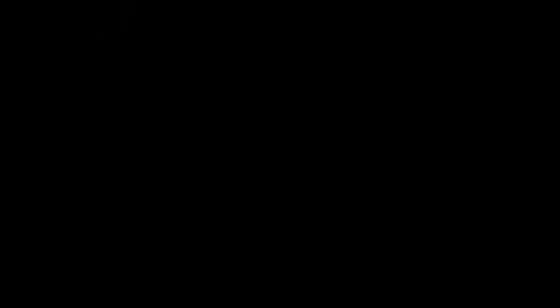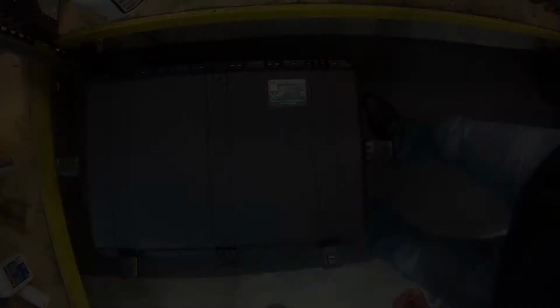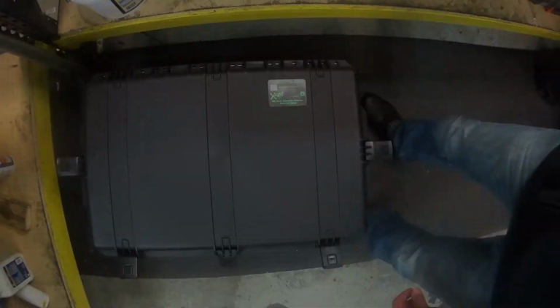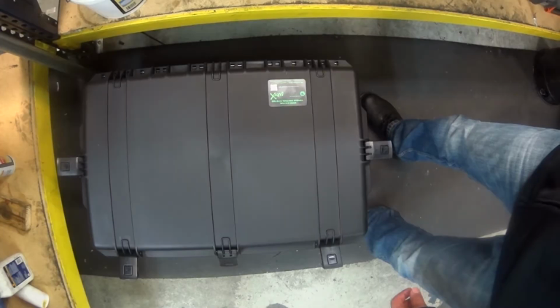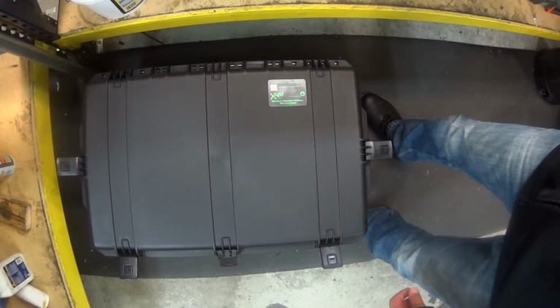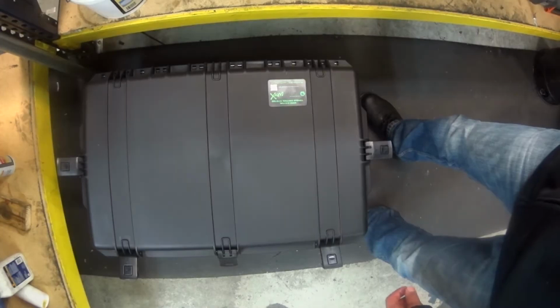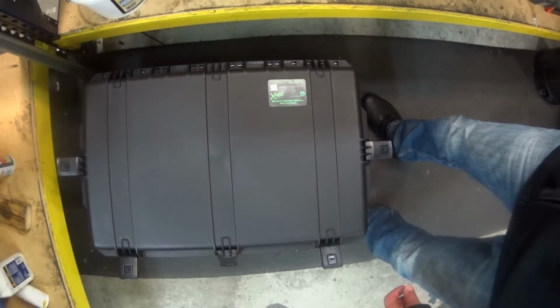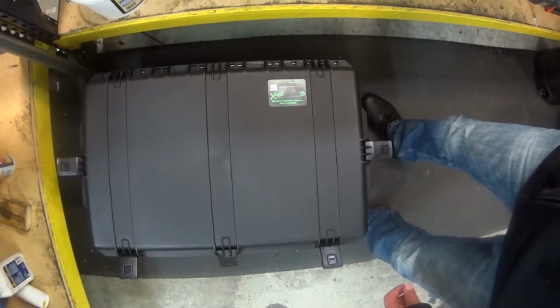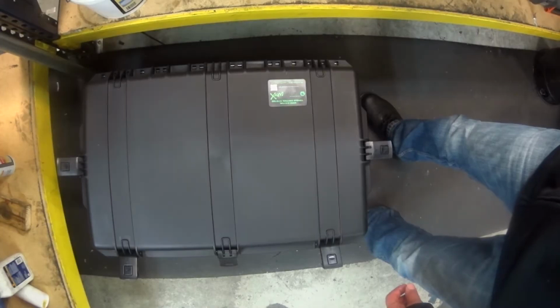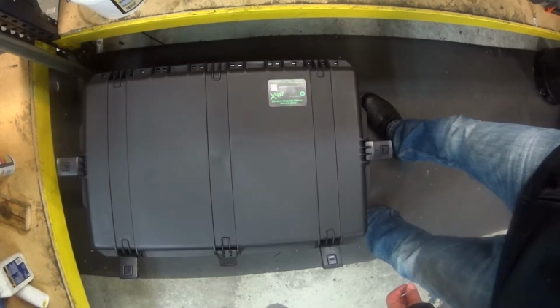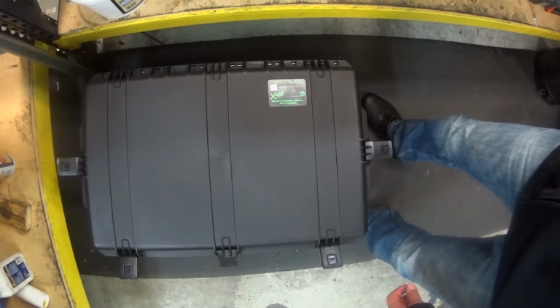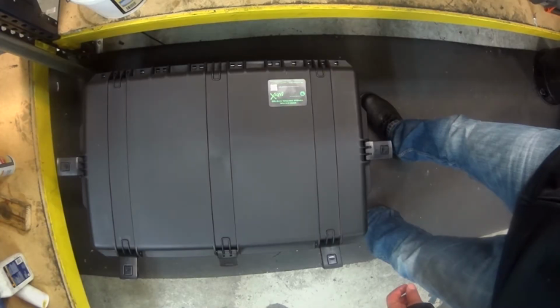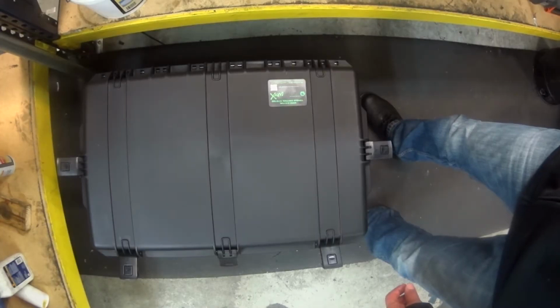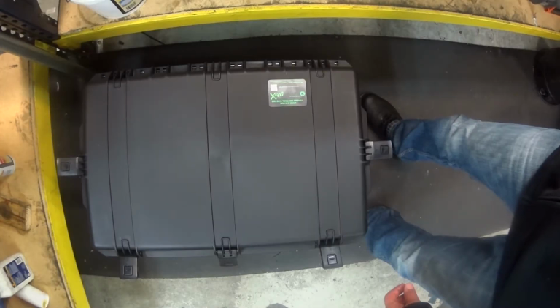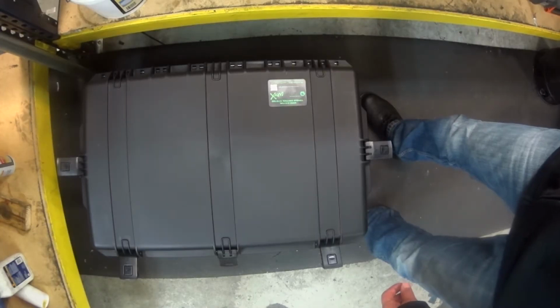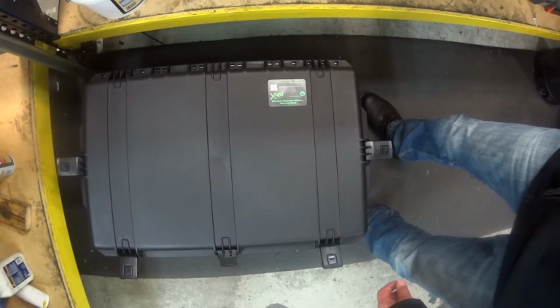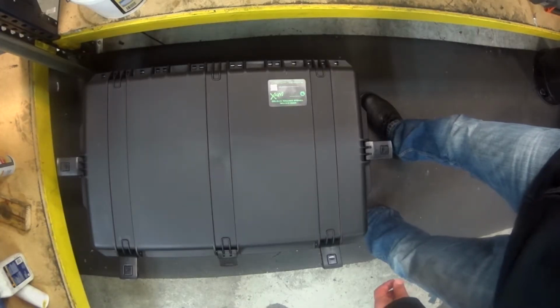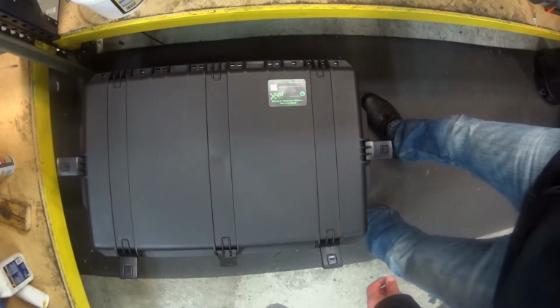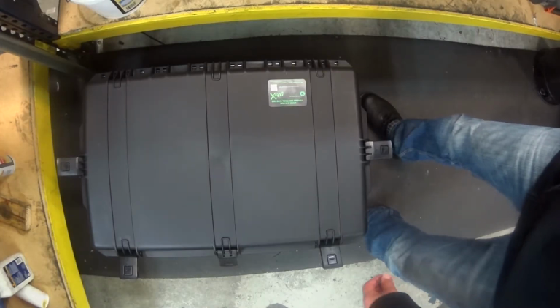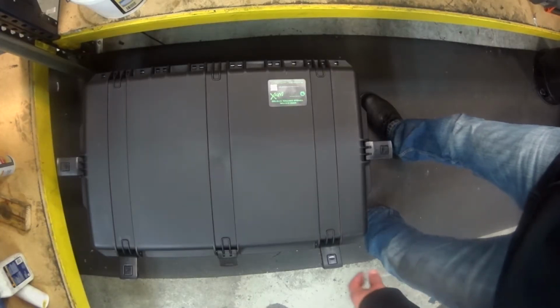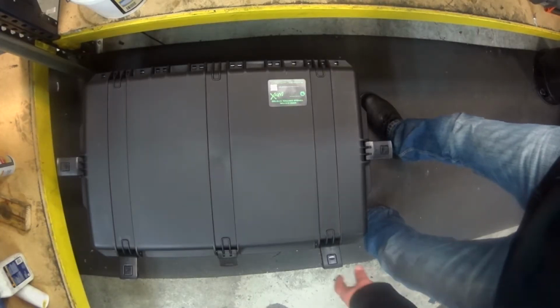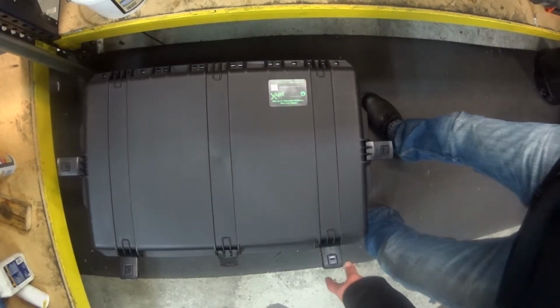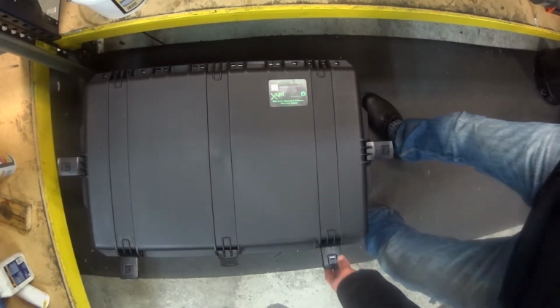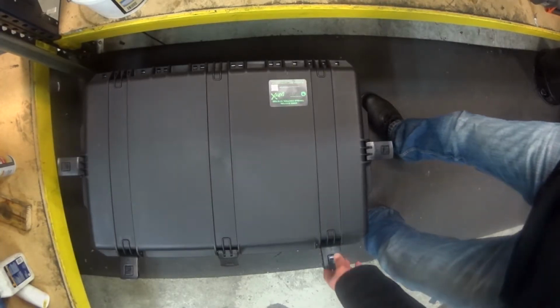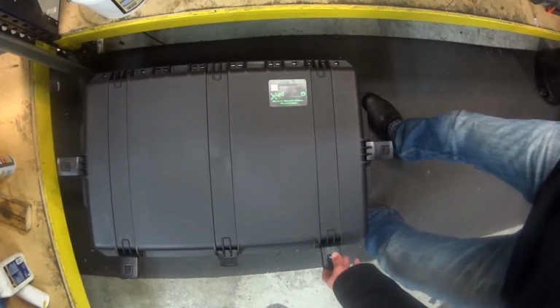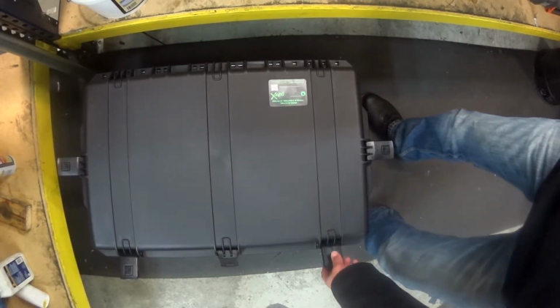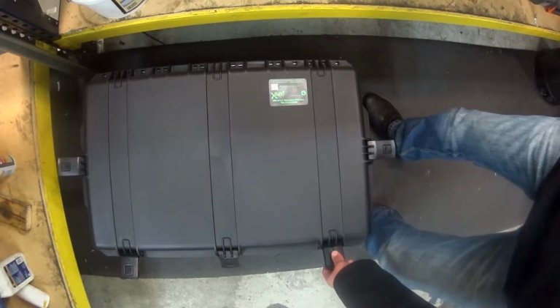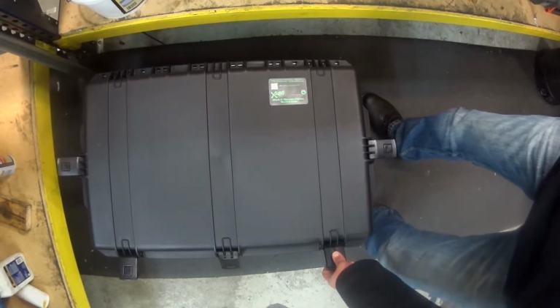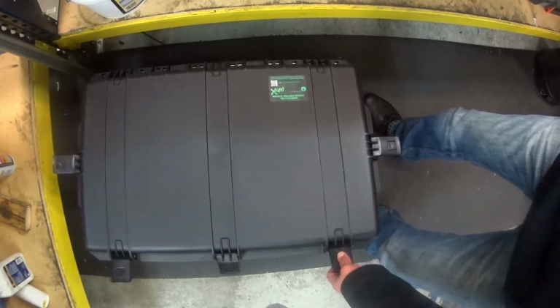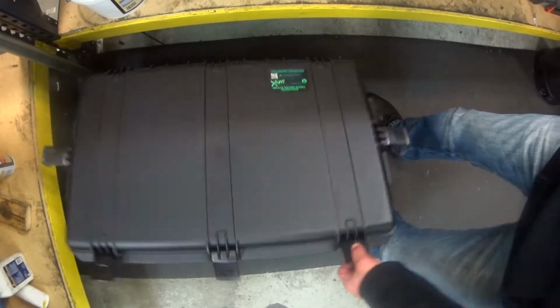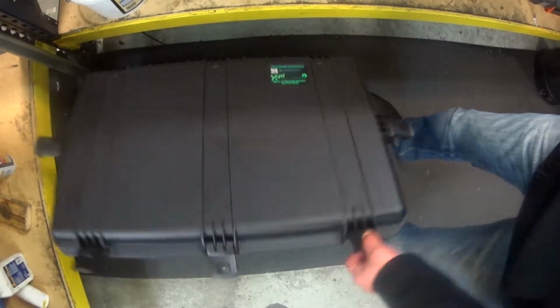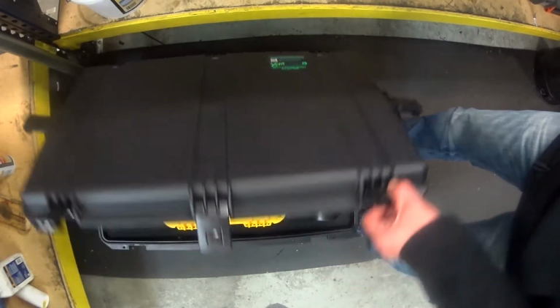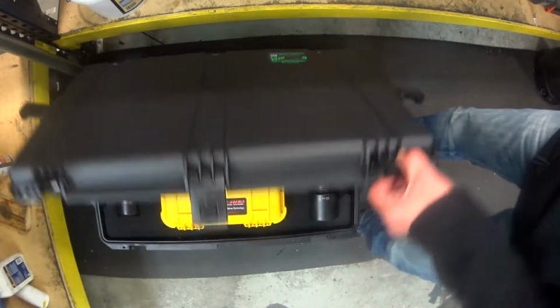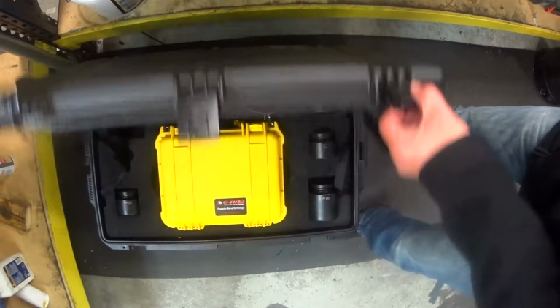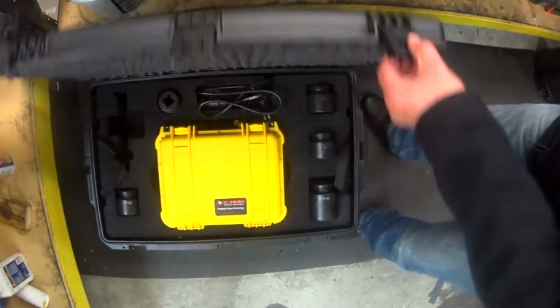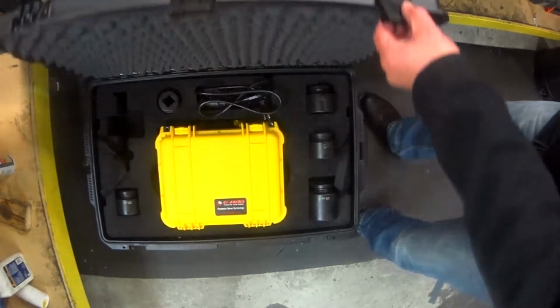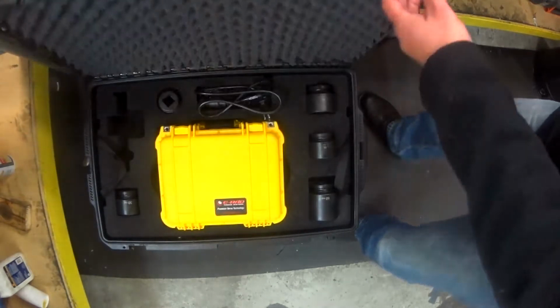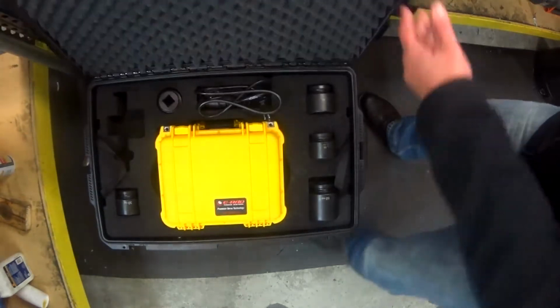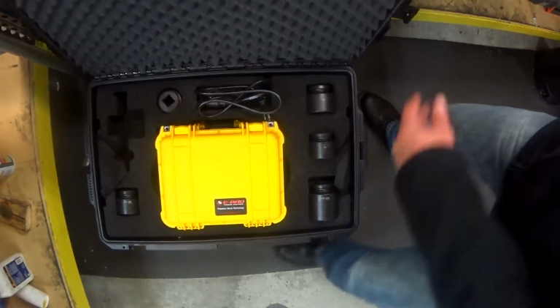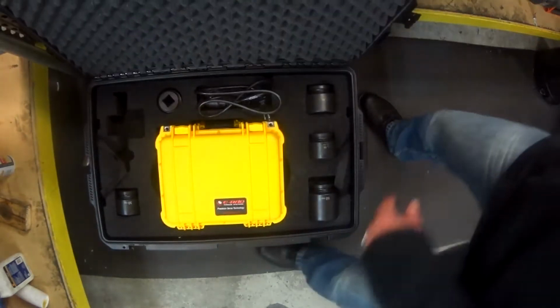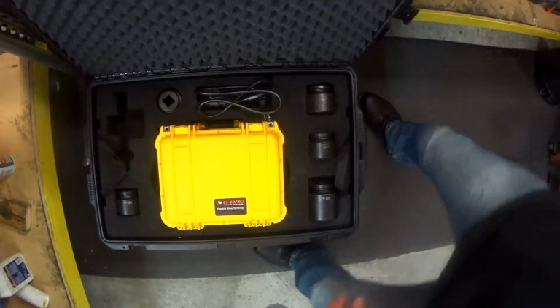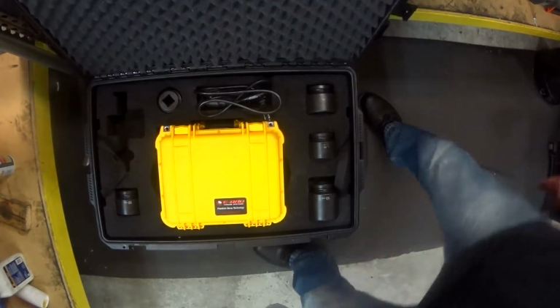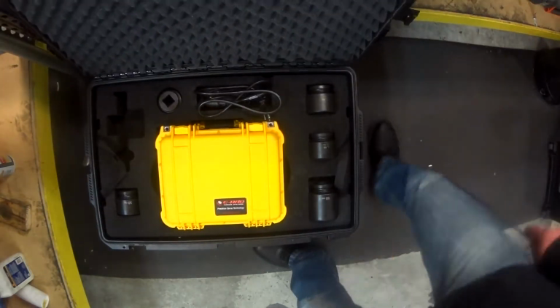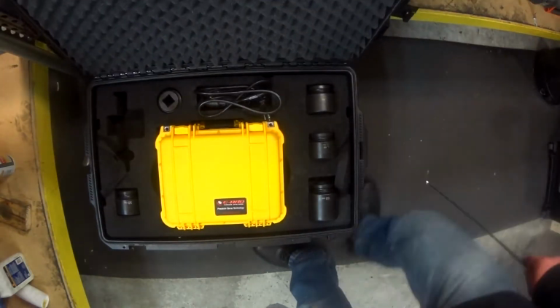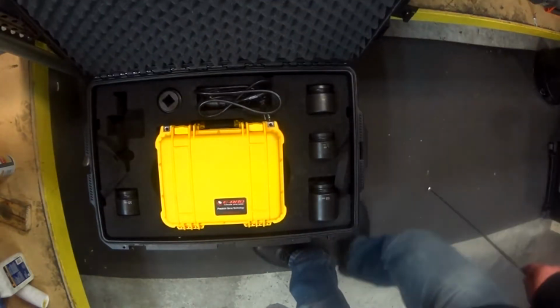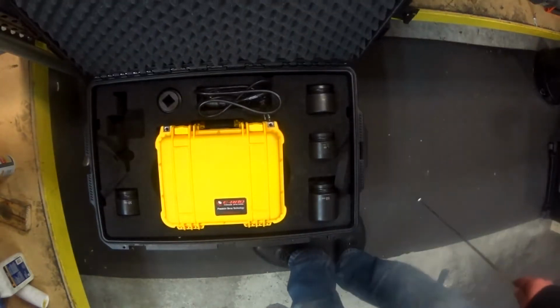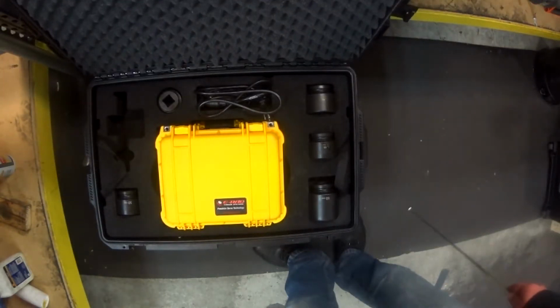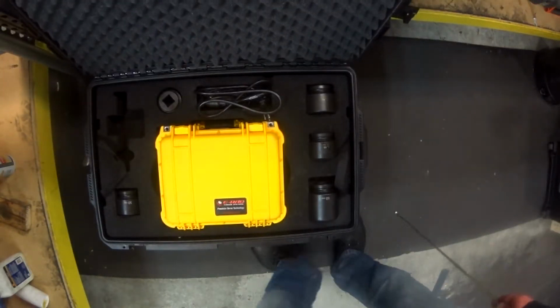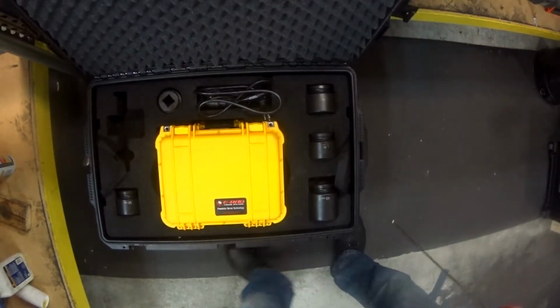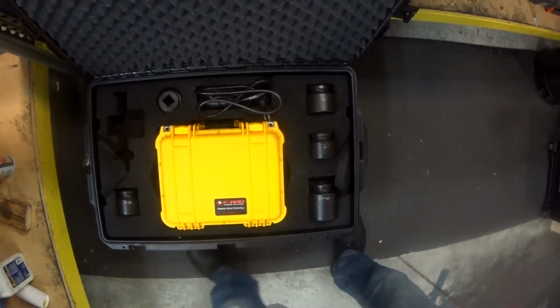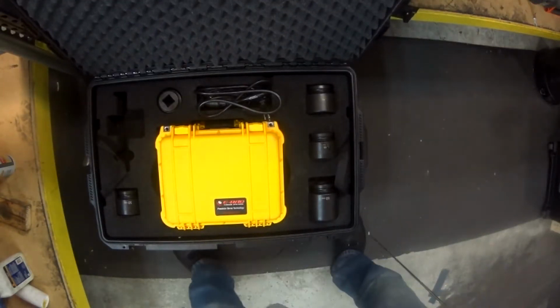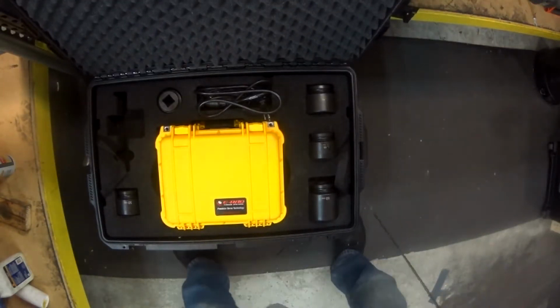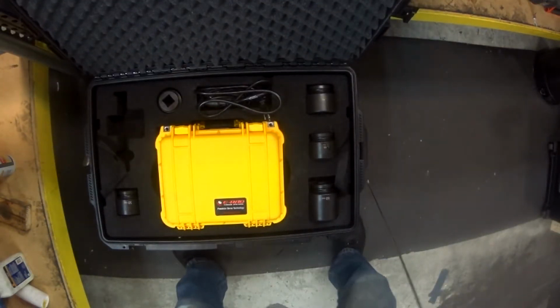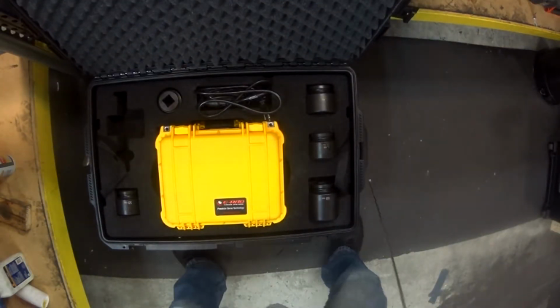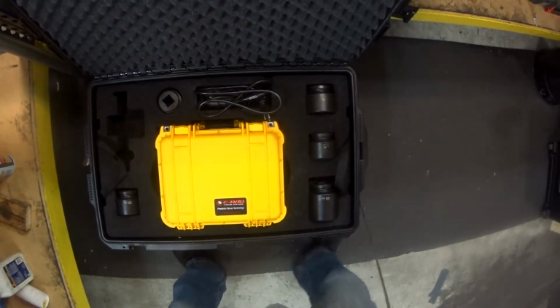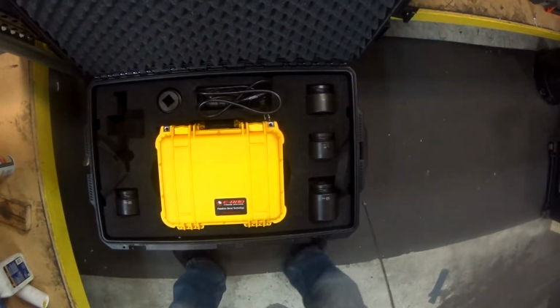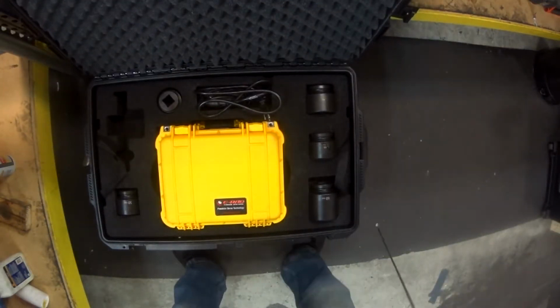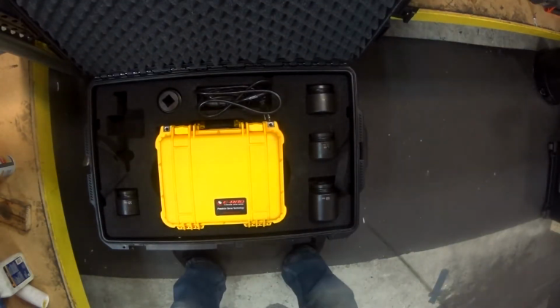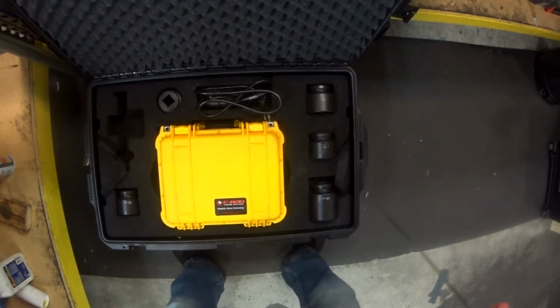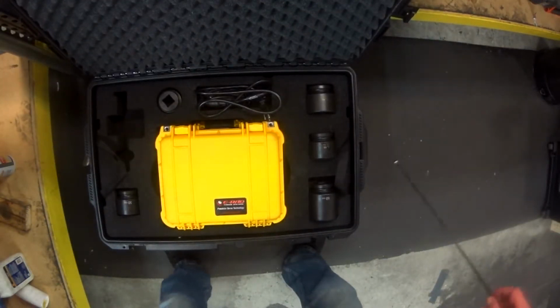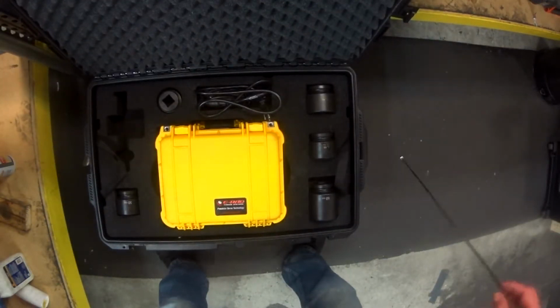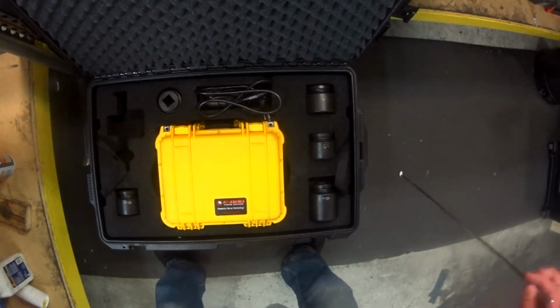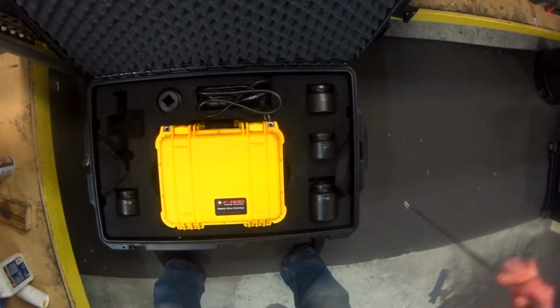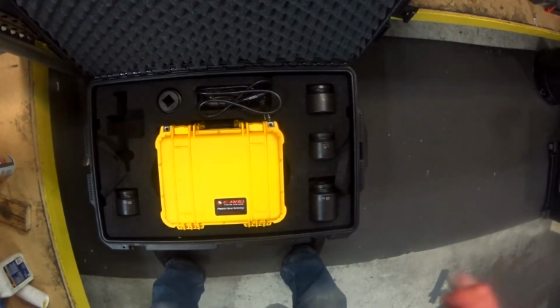In this video, we will be going over the pre-operational system inspection for an ERAD torque system.